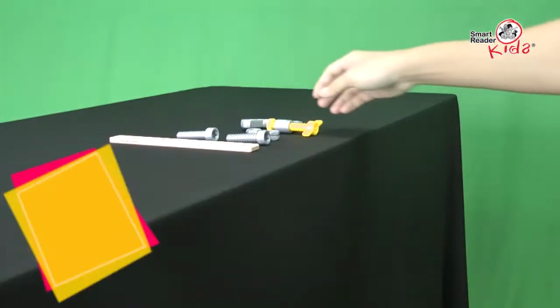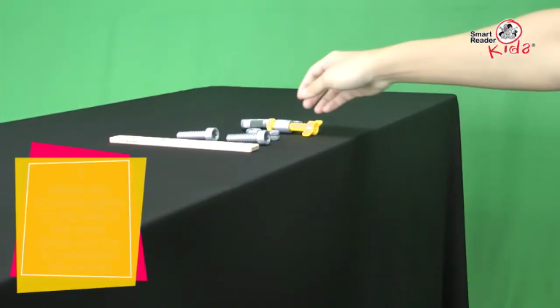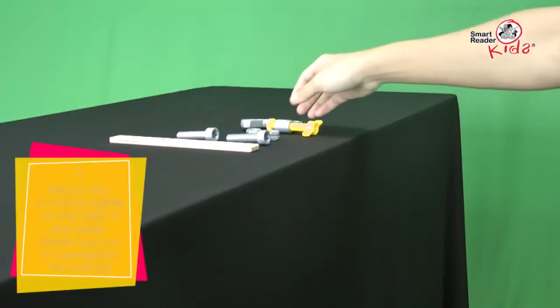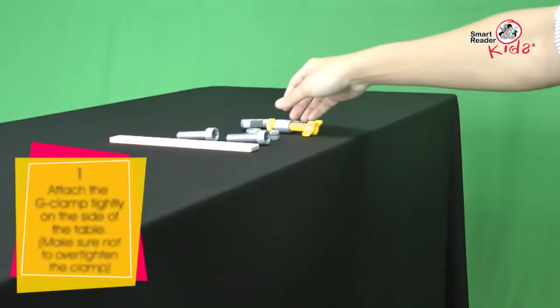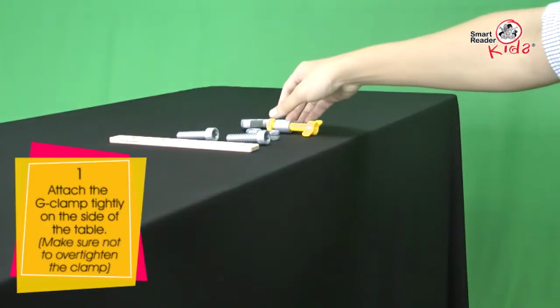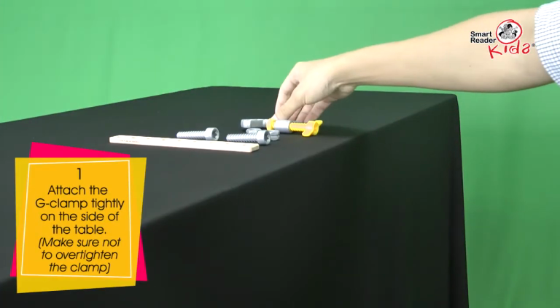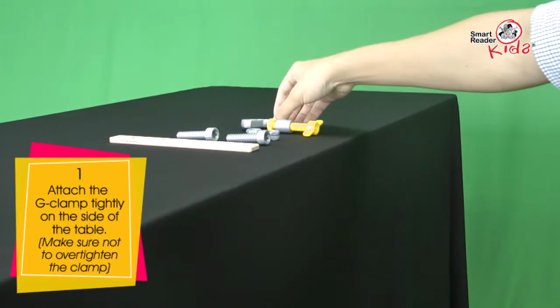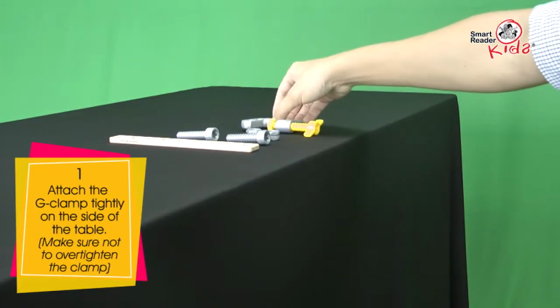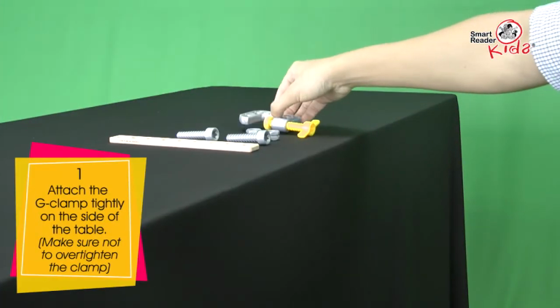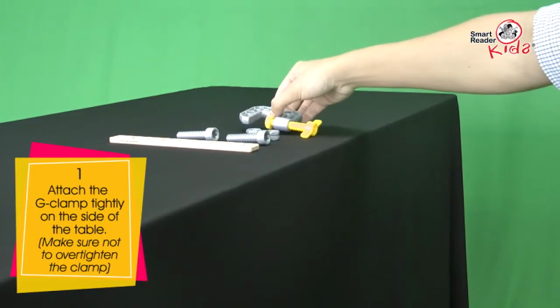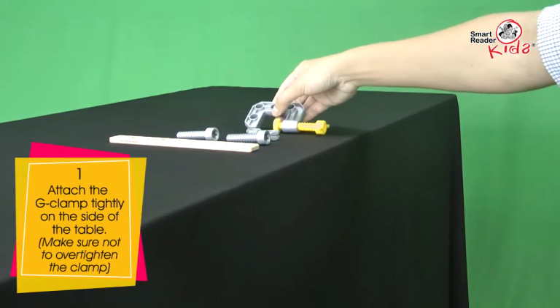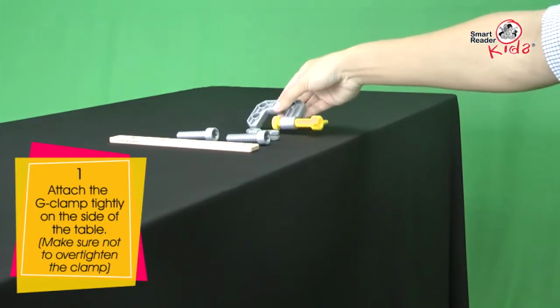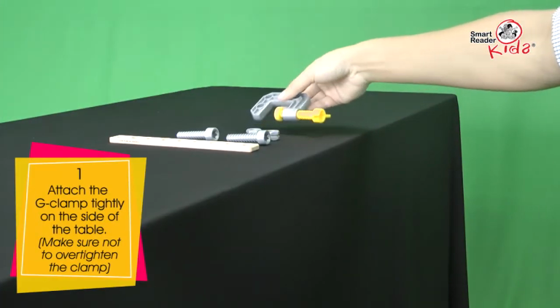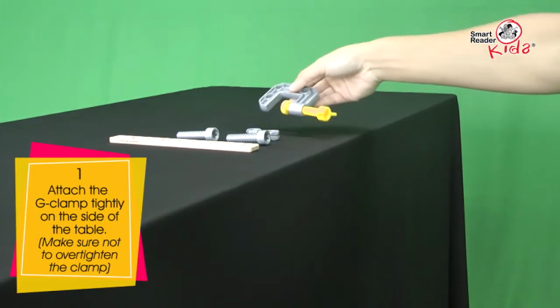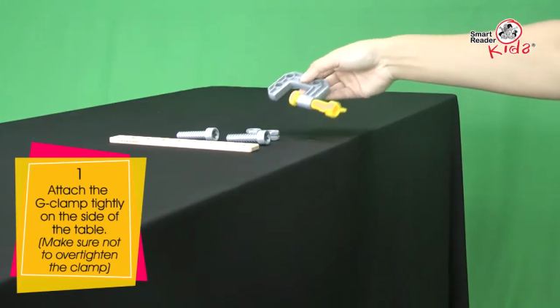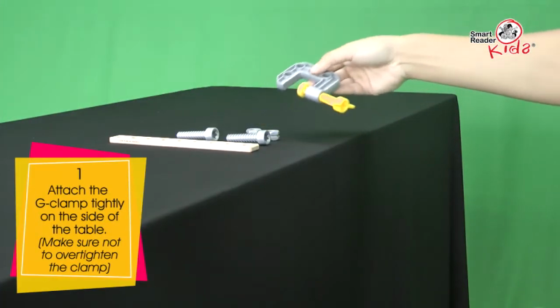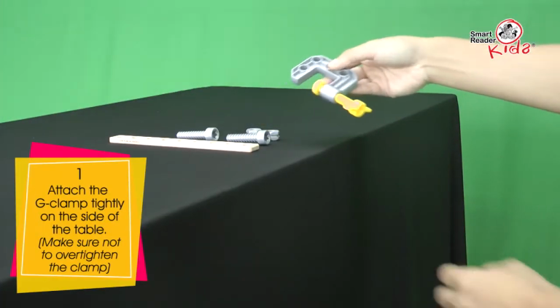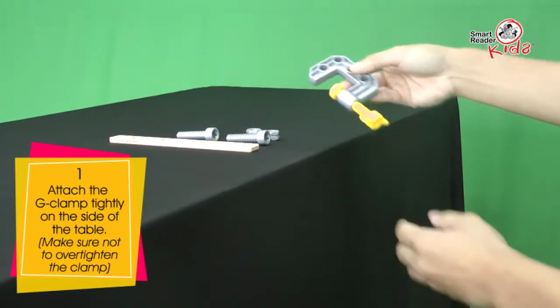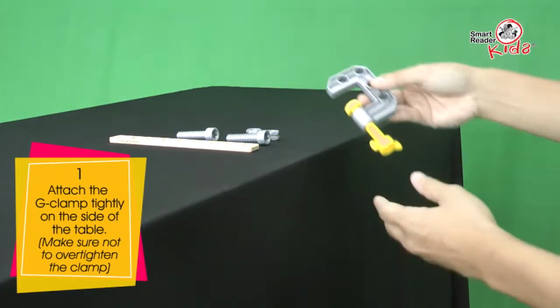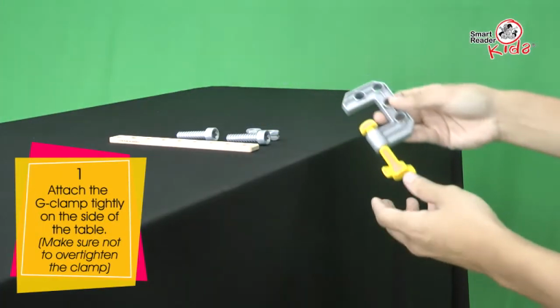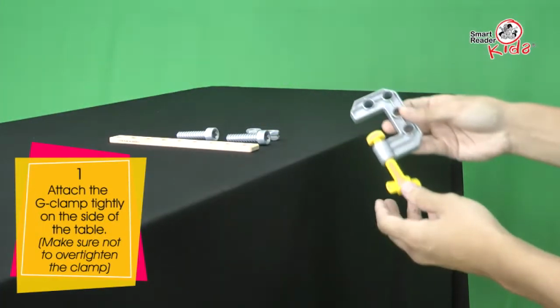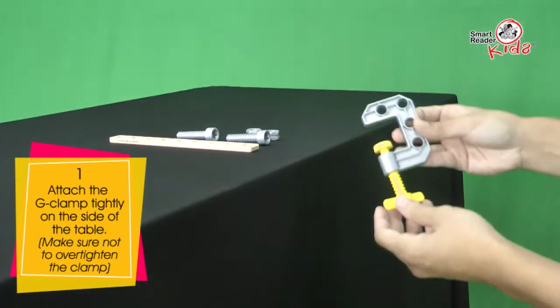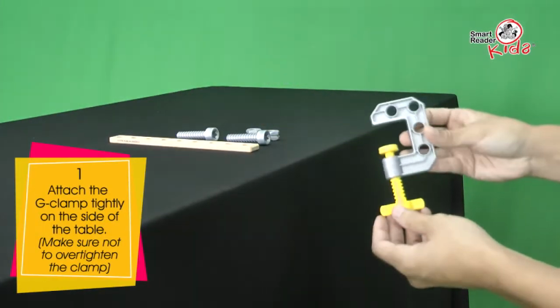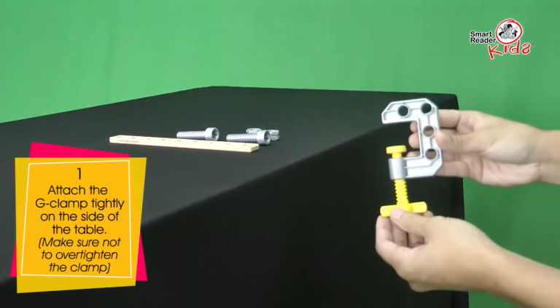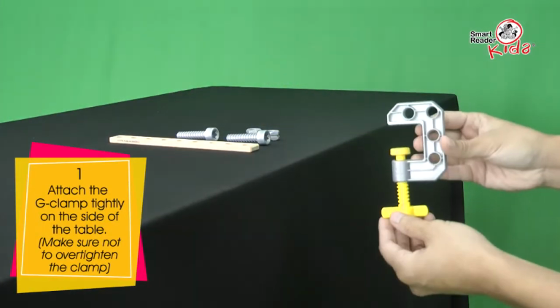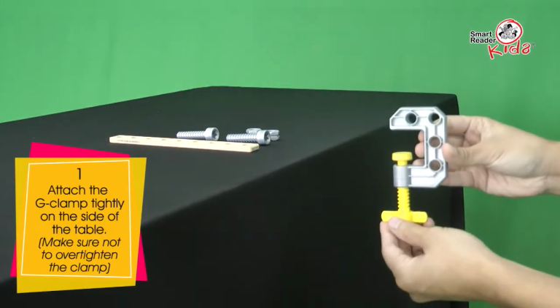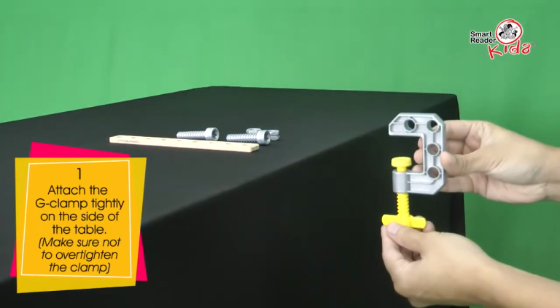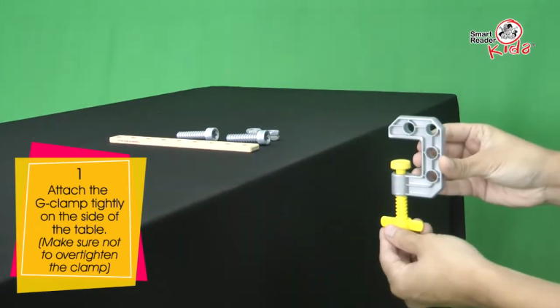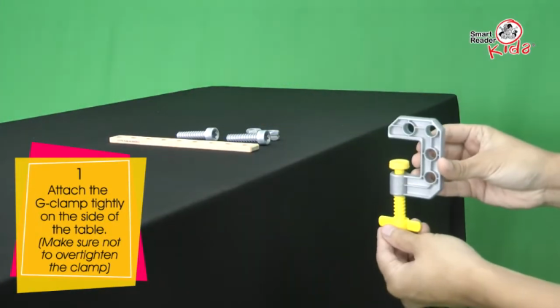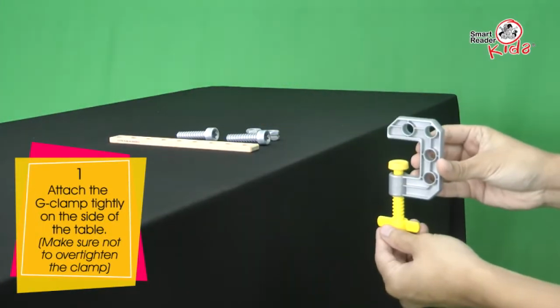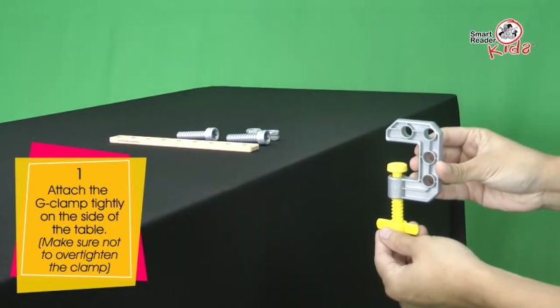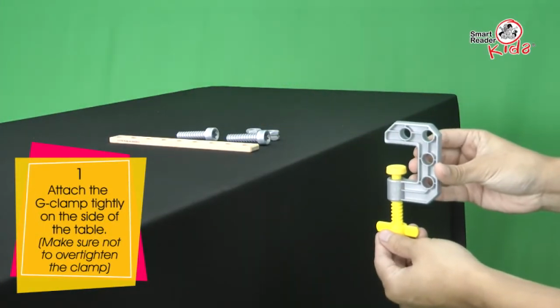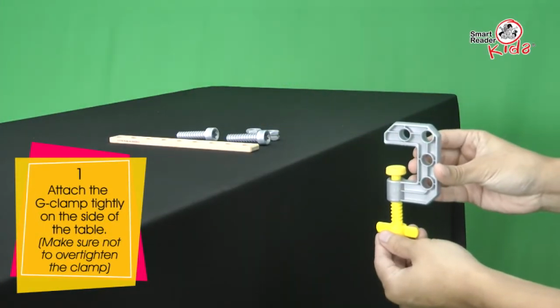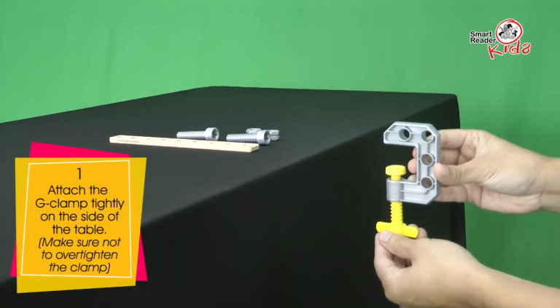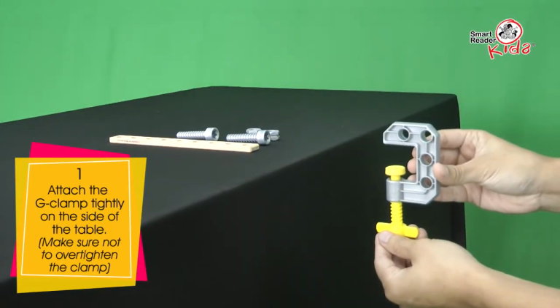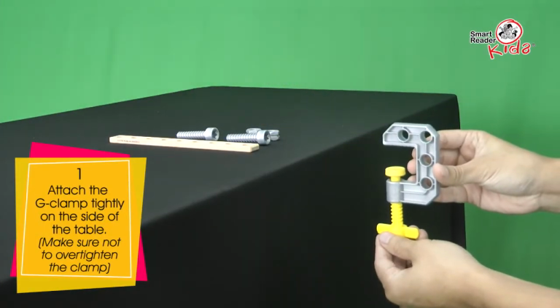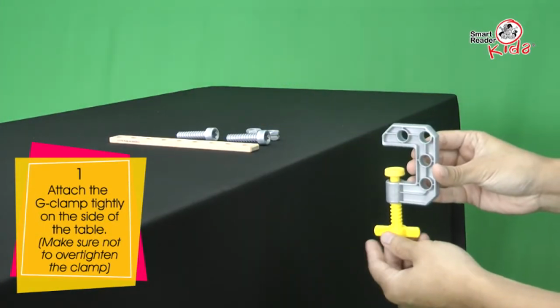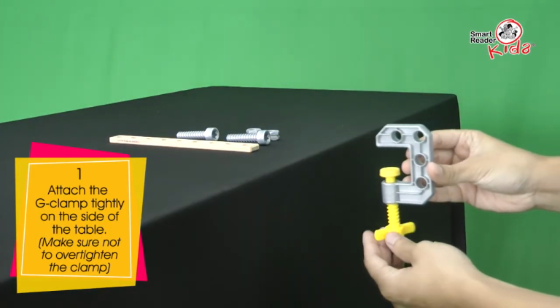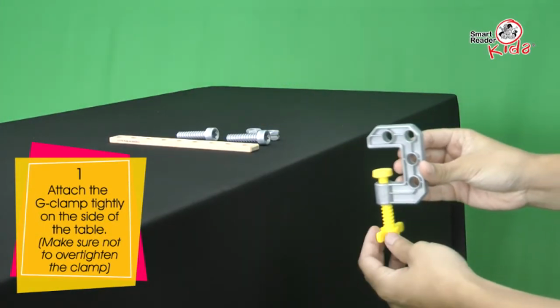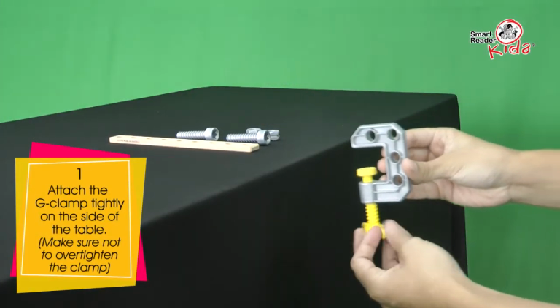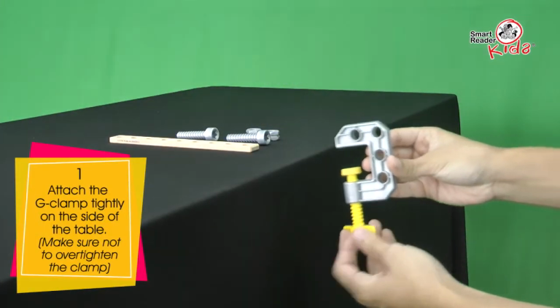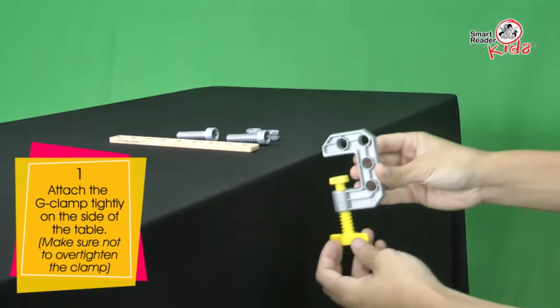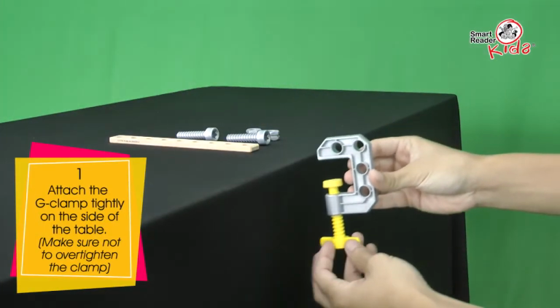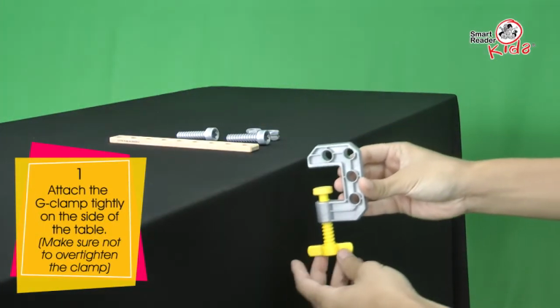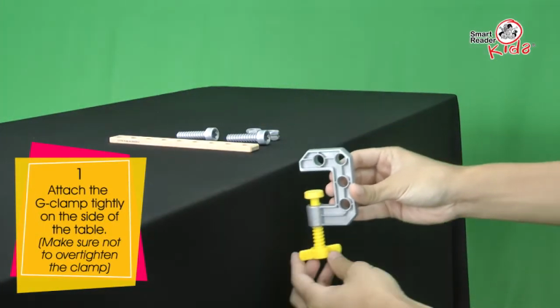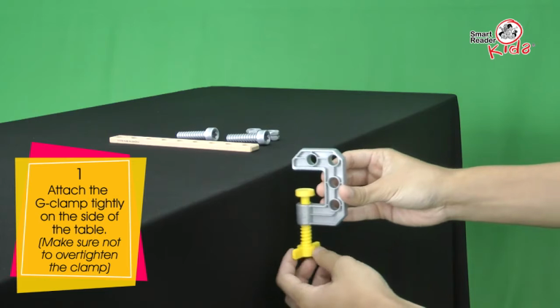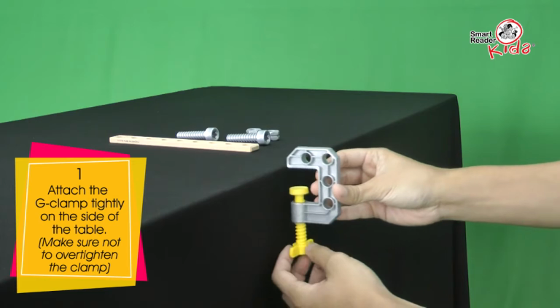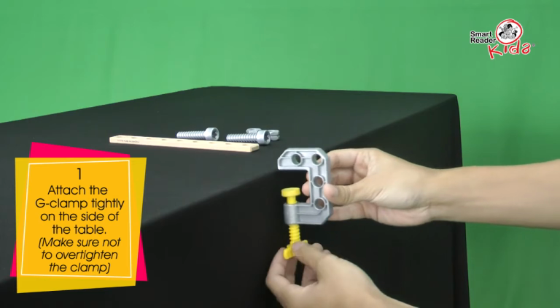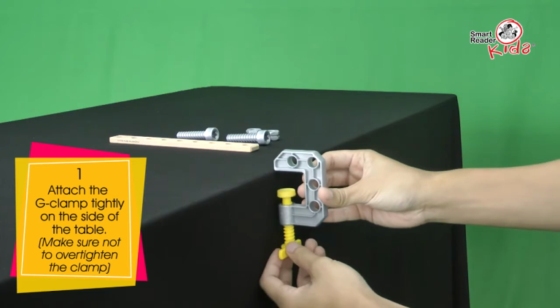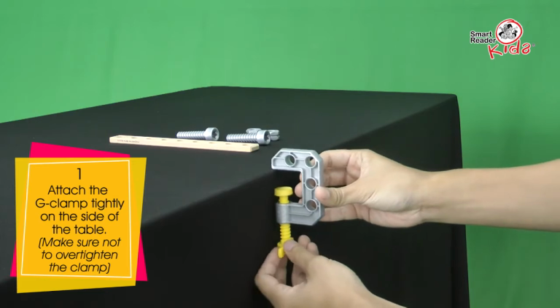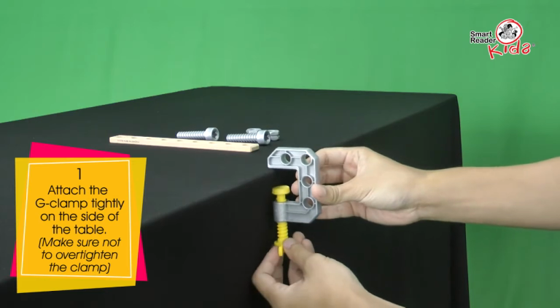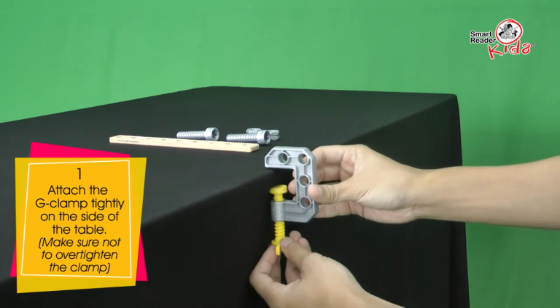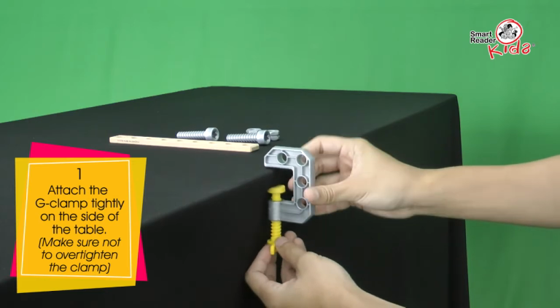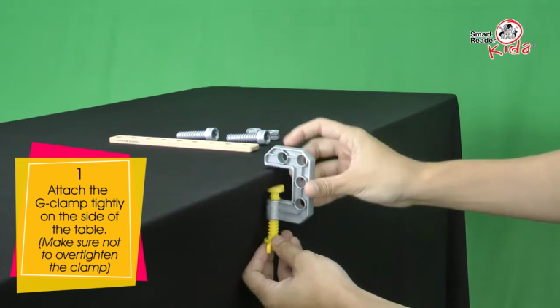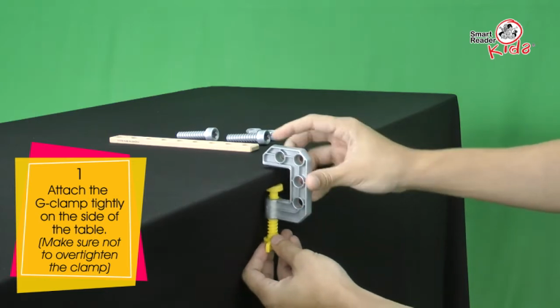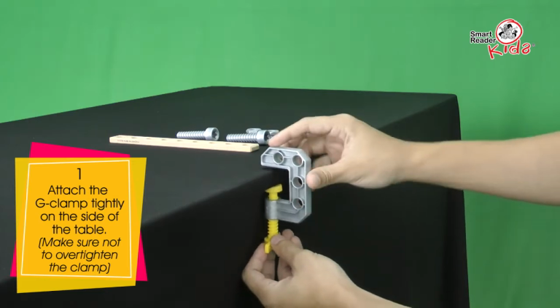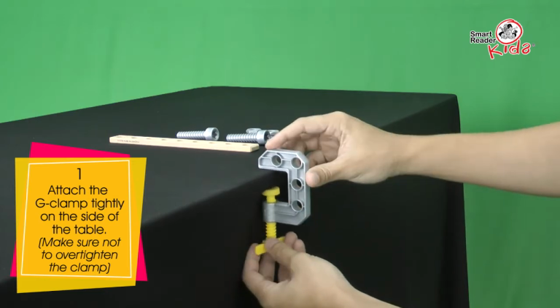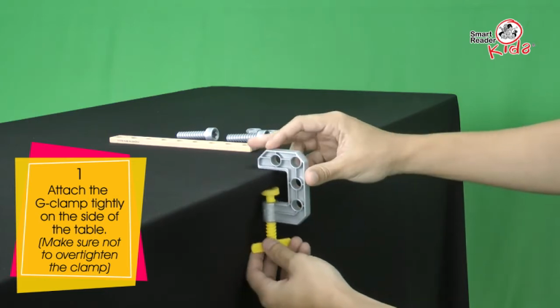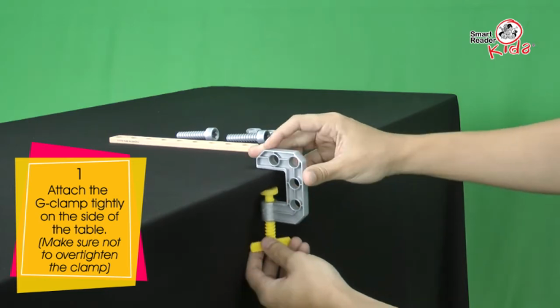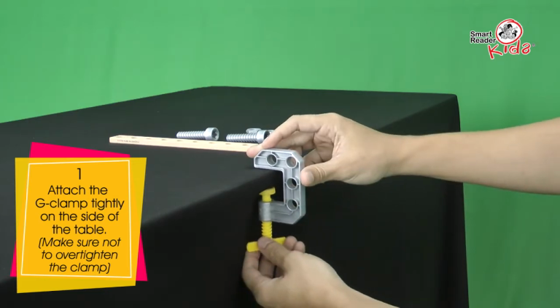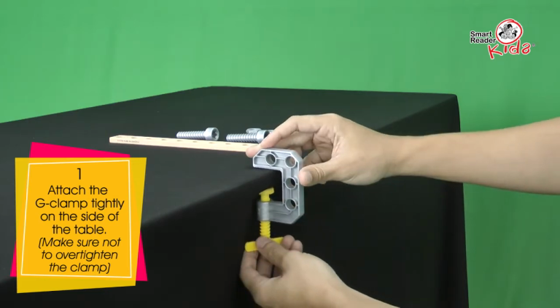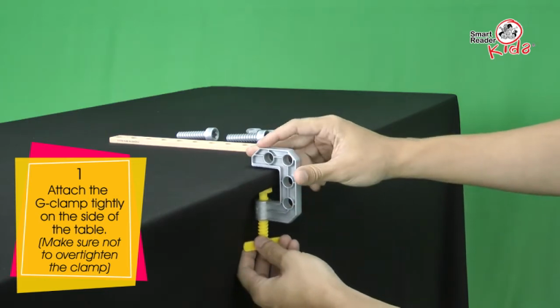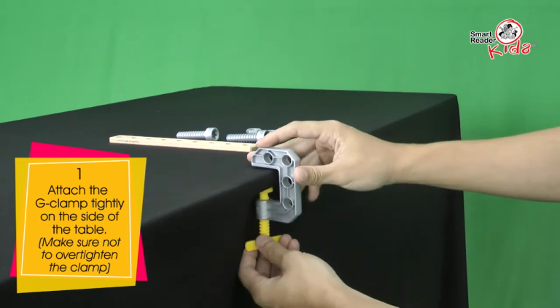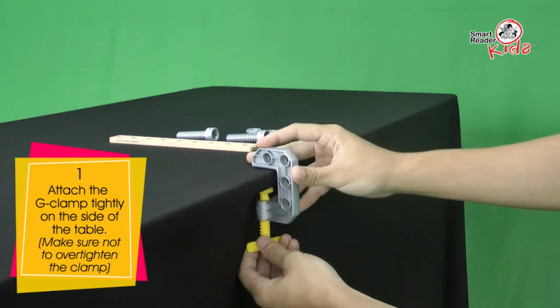Attach the G-clamp tightly on the side of the table. Make sure not to over-tighten the clamp.